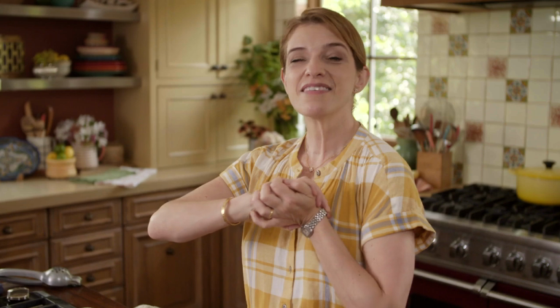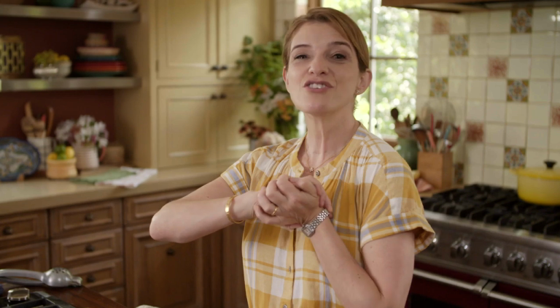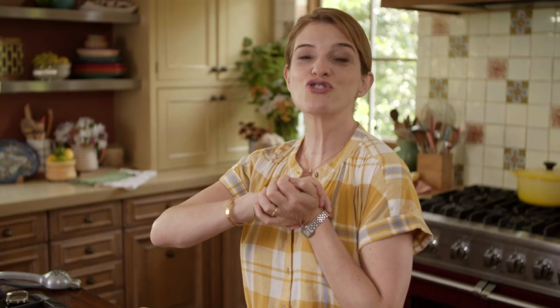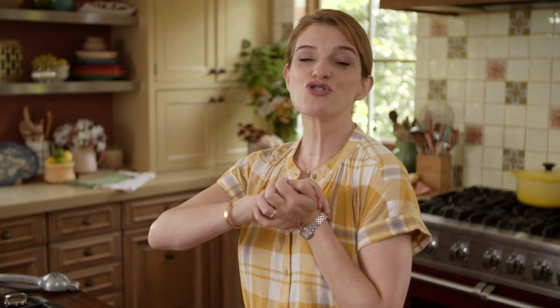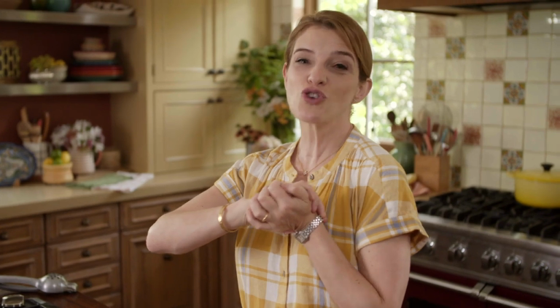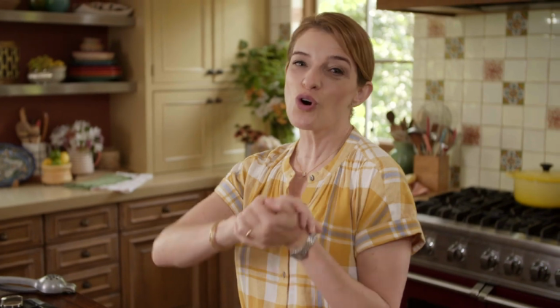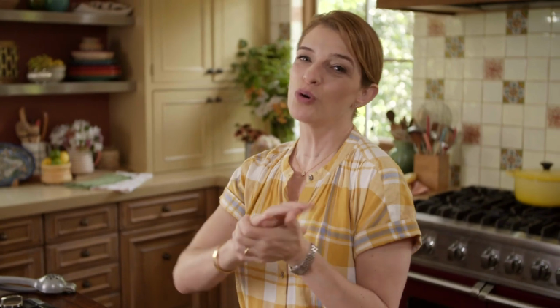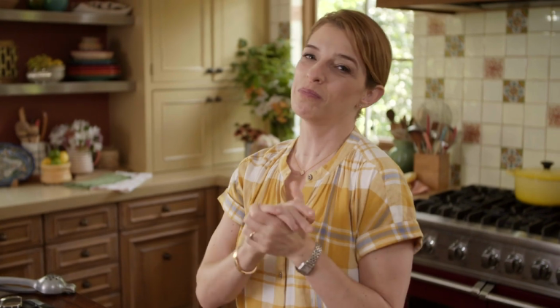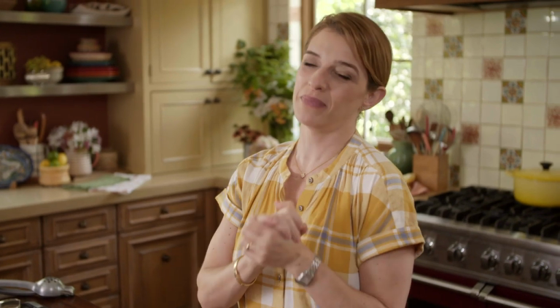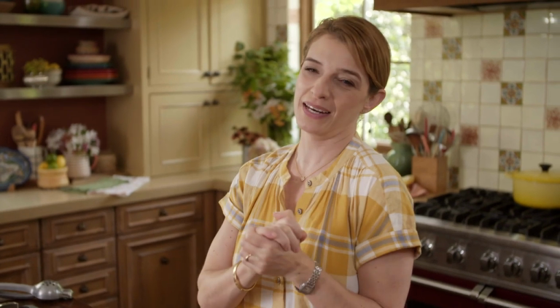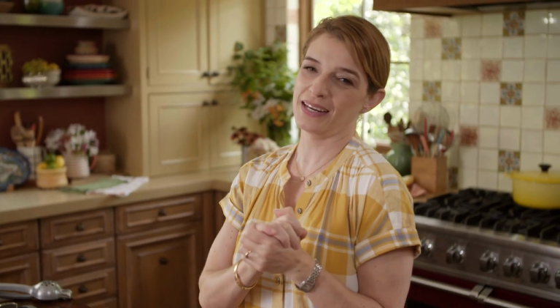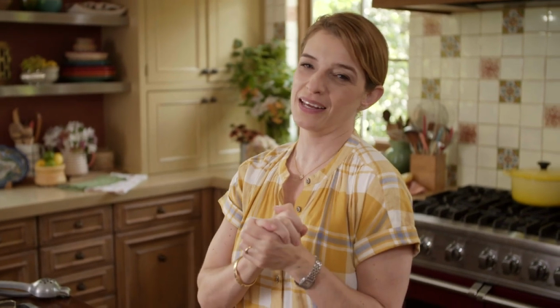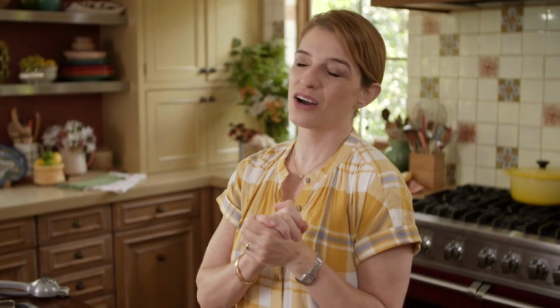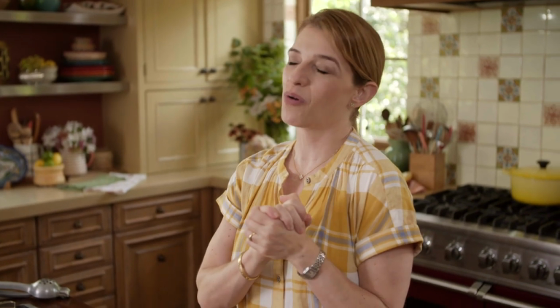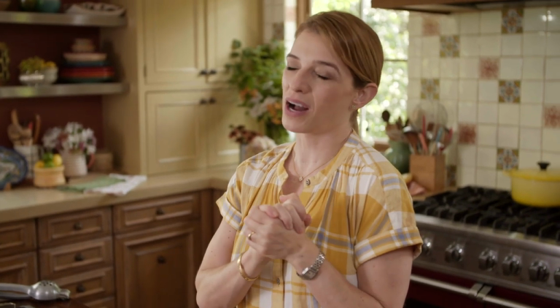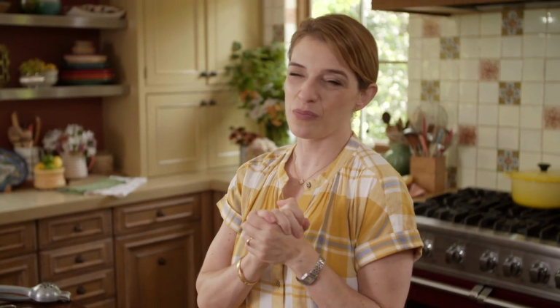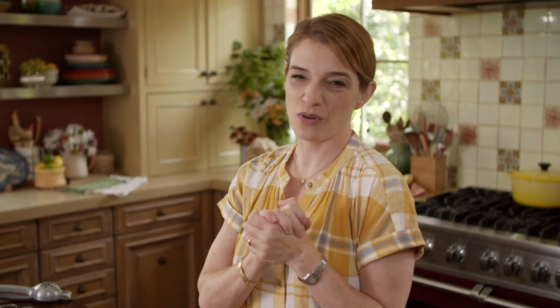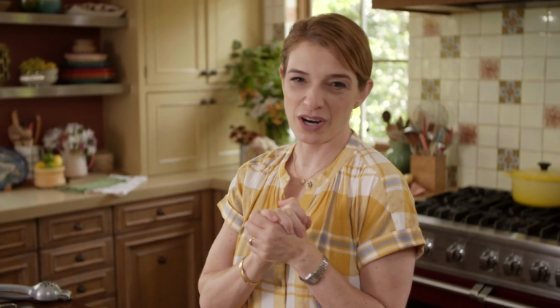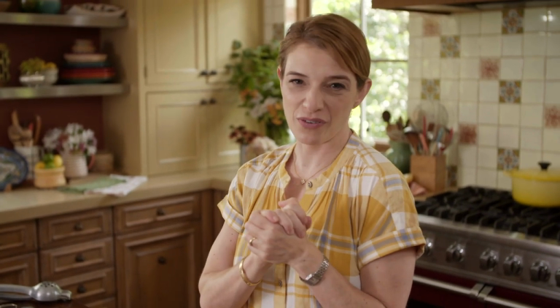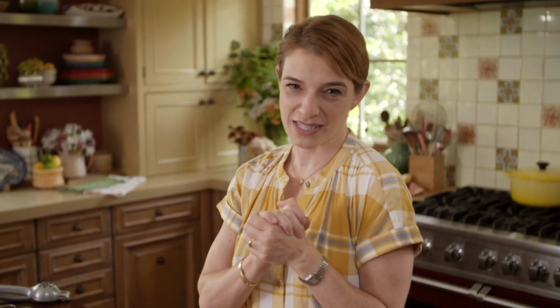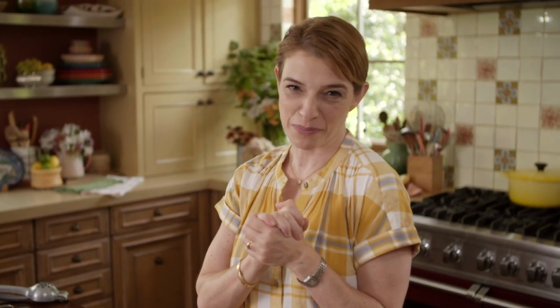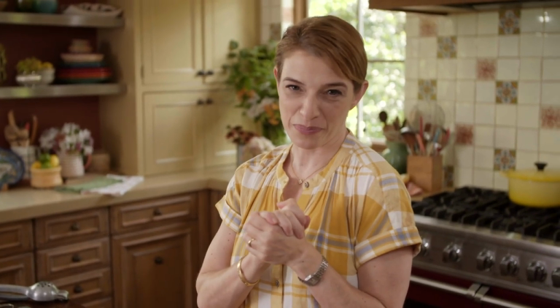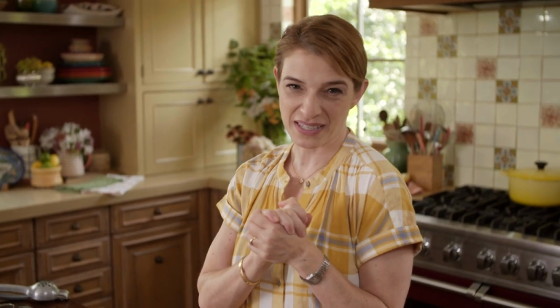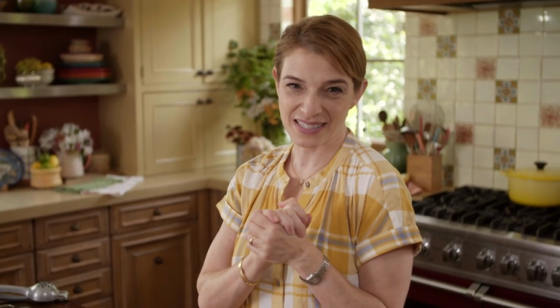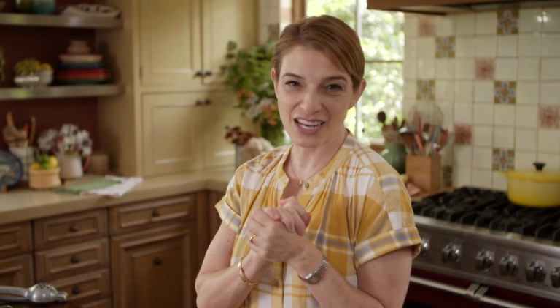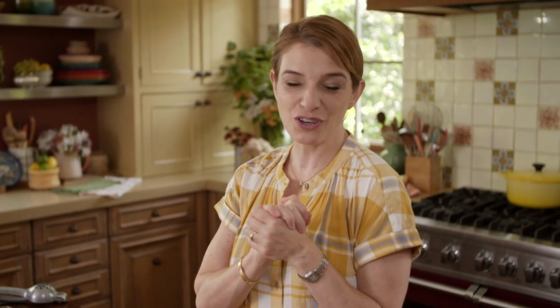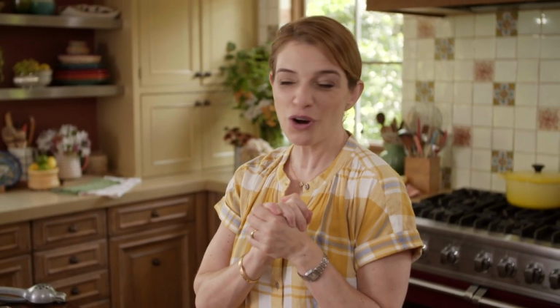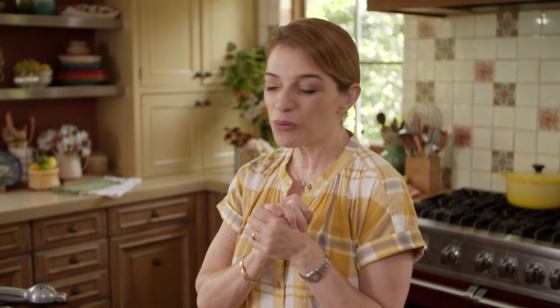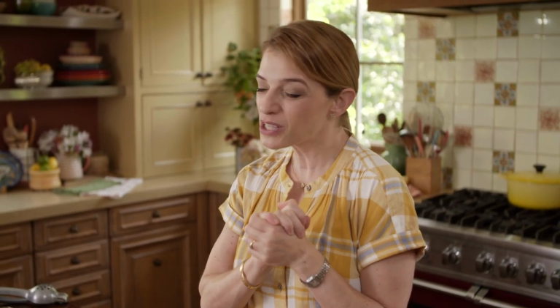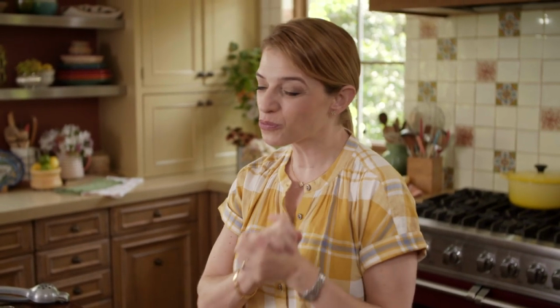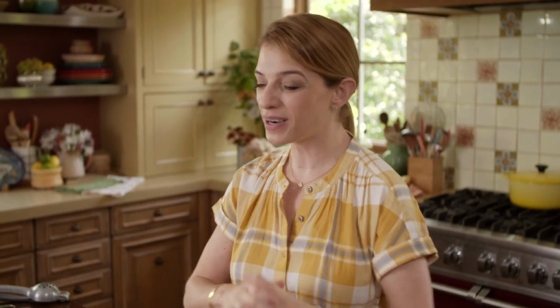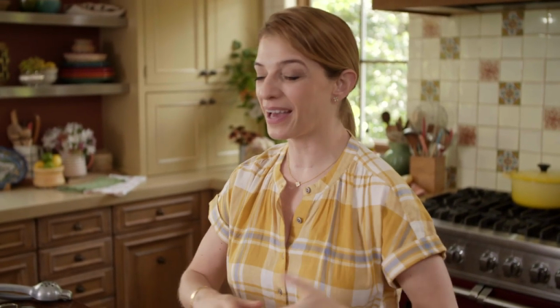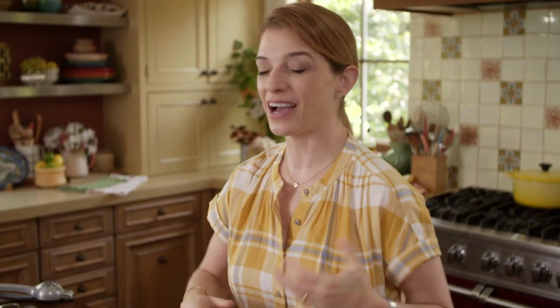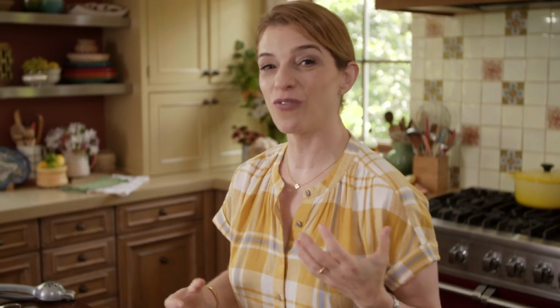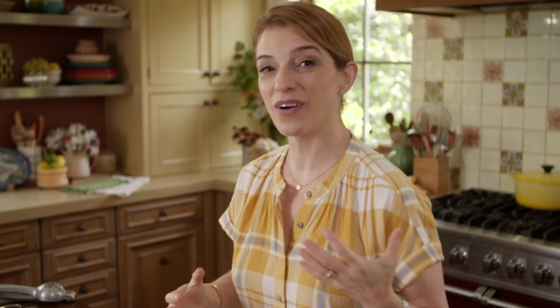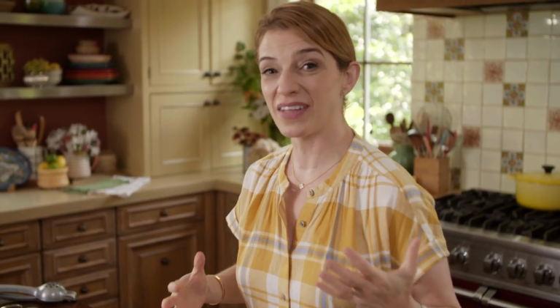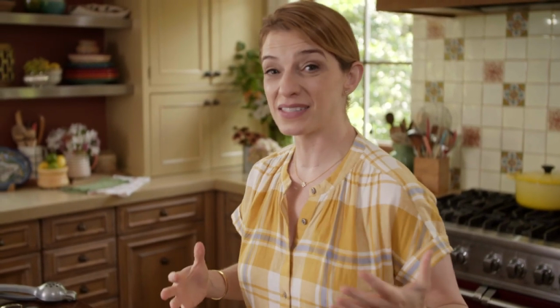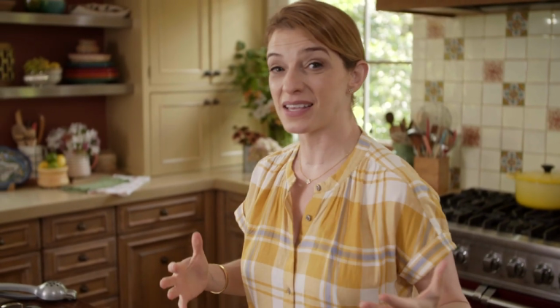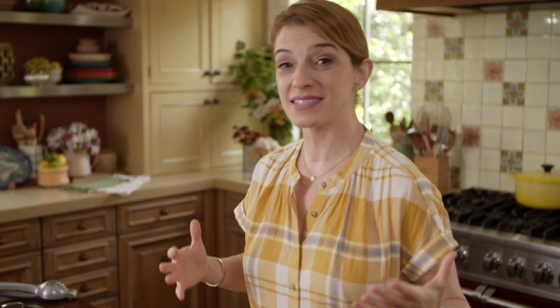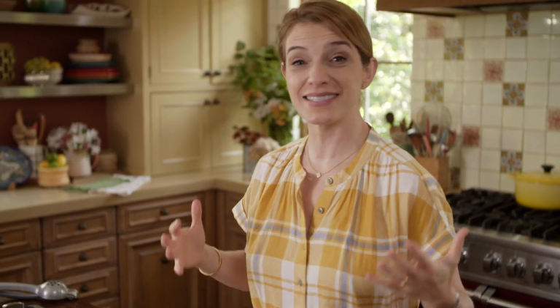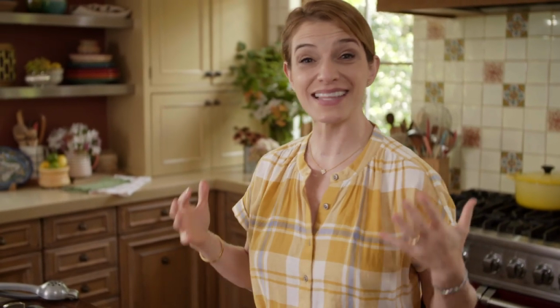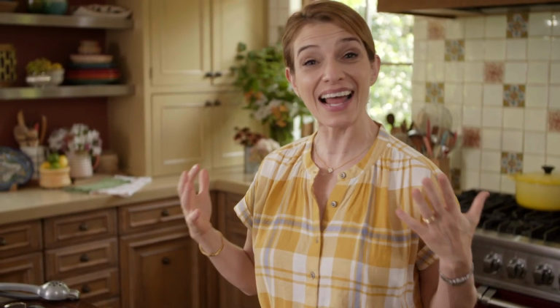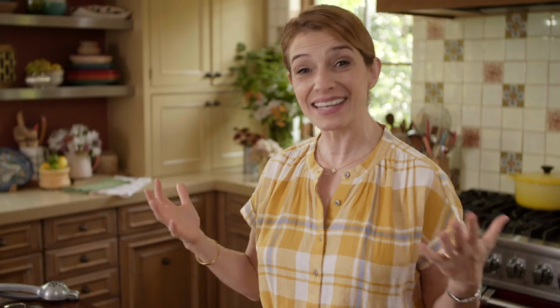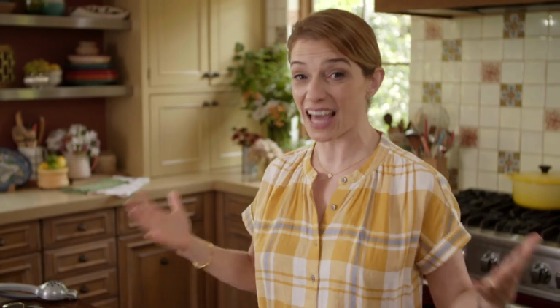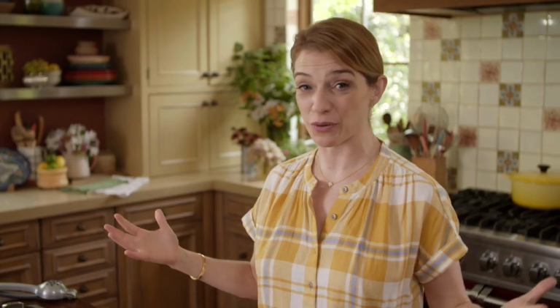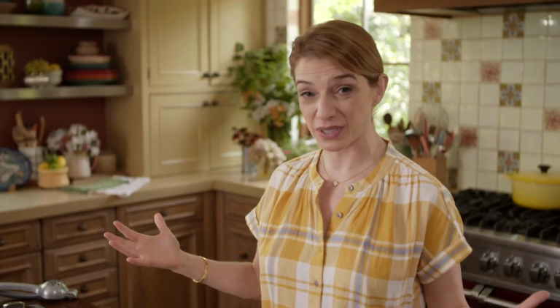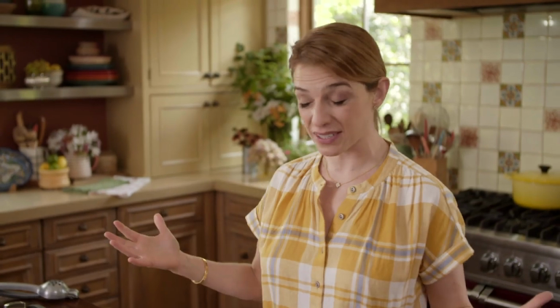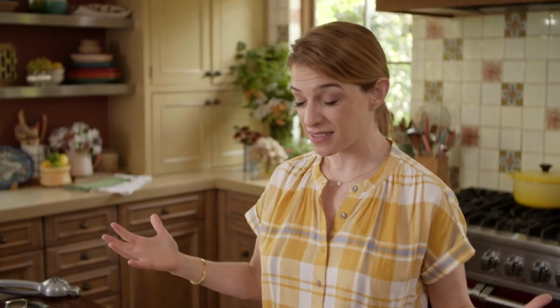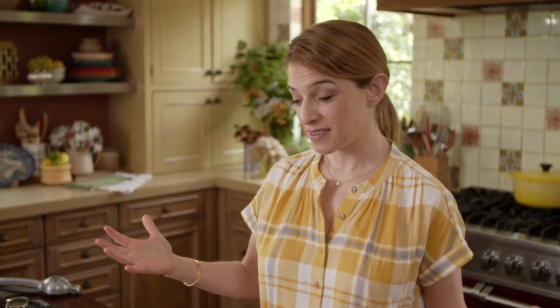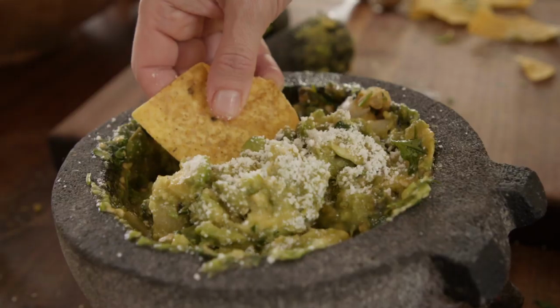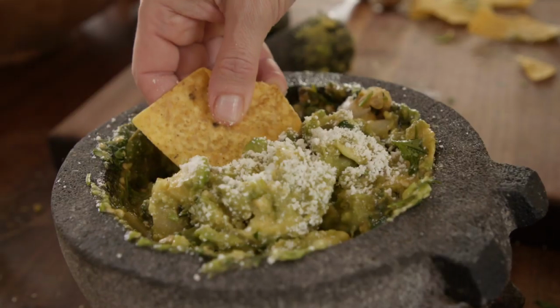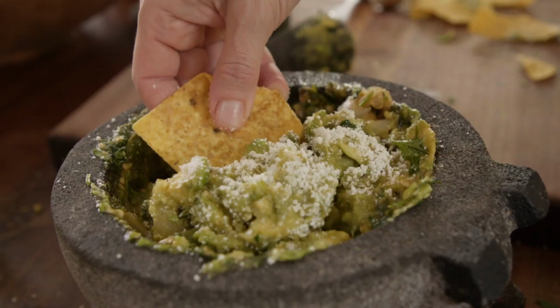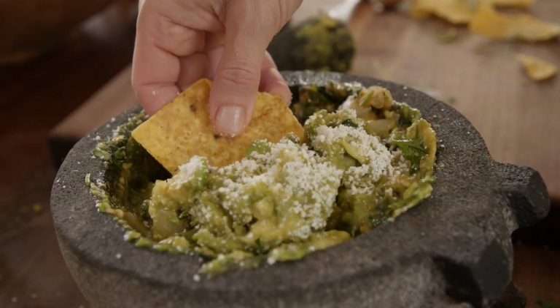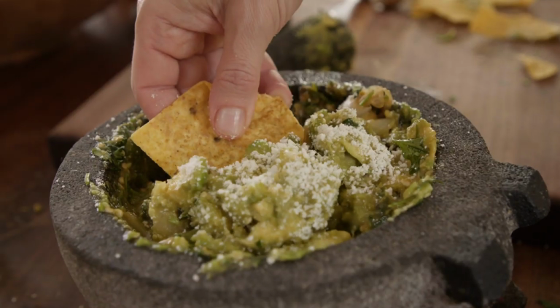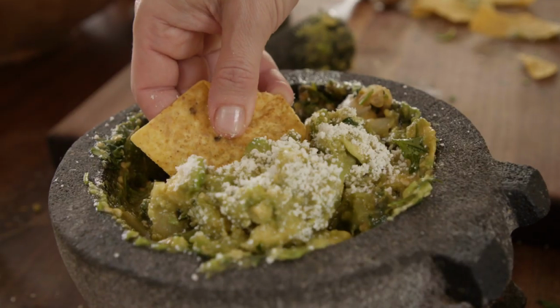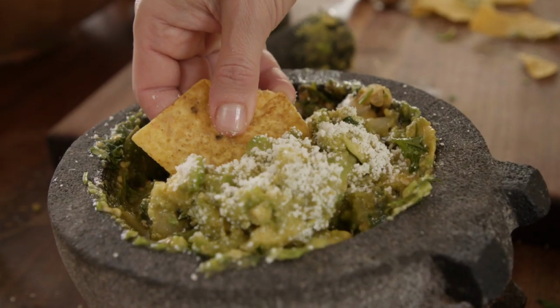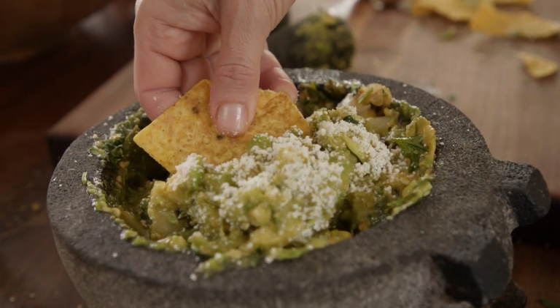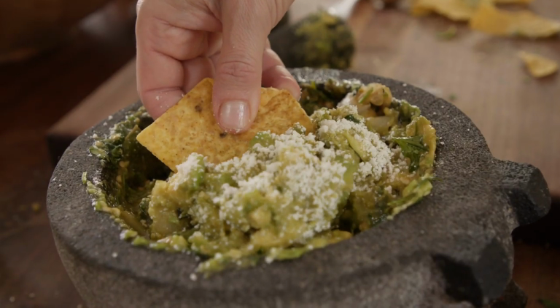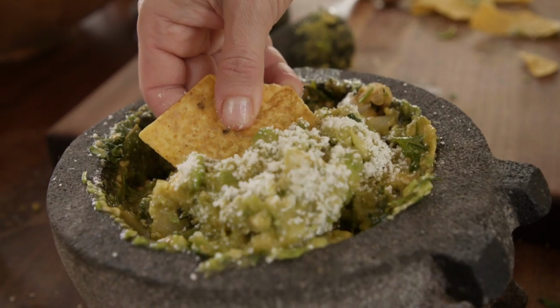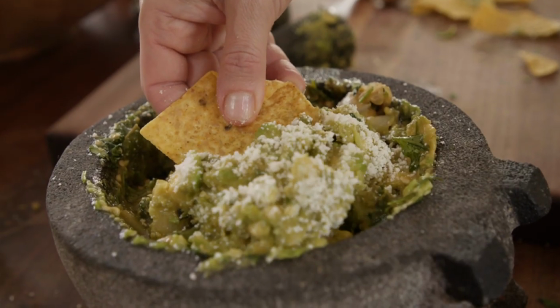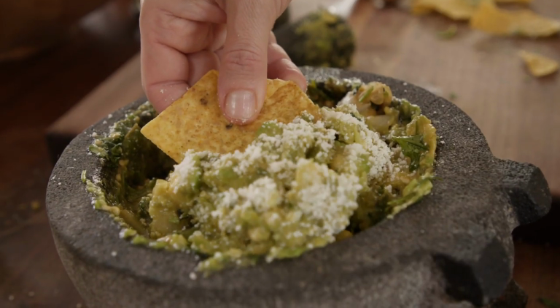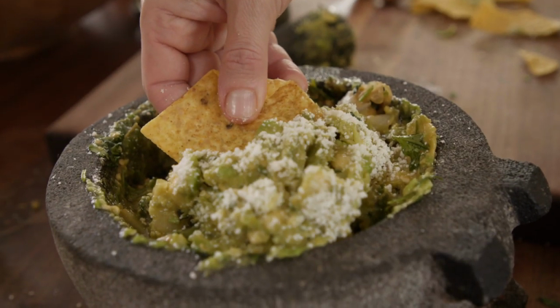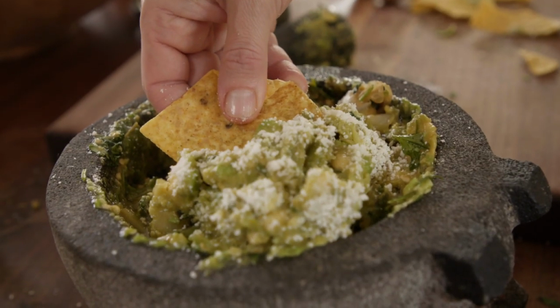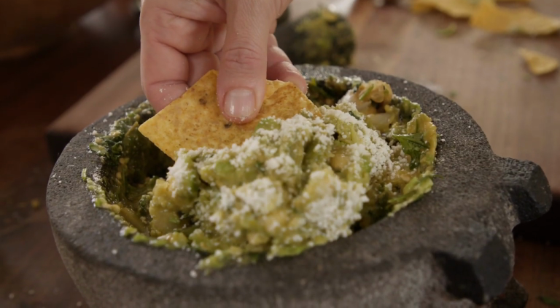There are so many guacamole recipes and you always want to have one that's a standout — and this one is a standout.